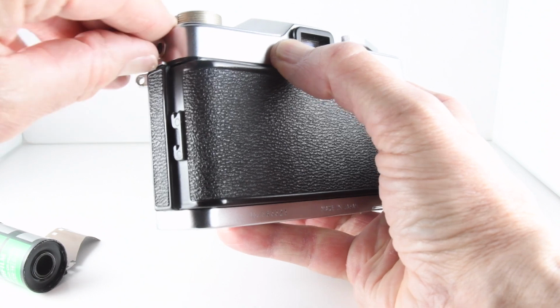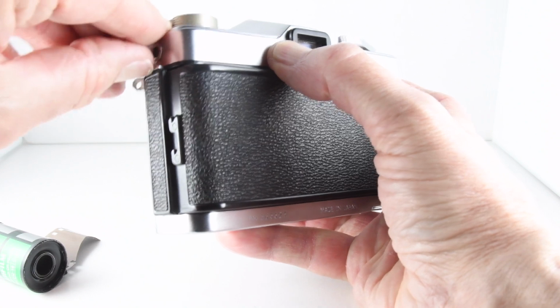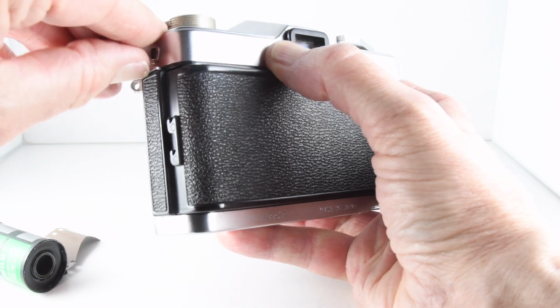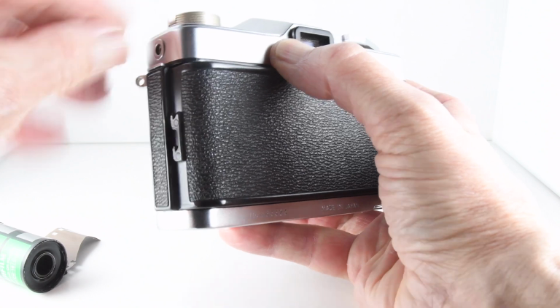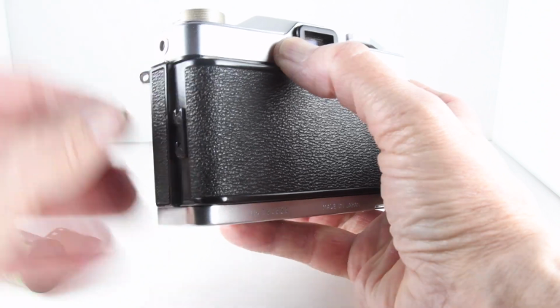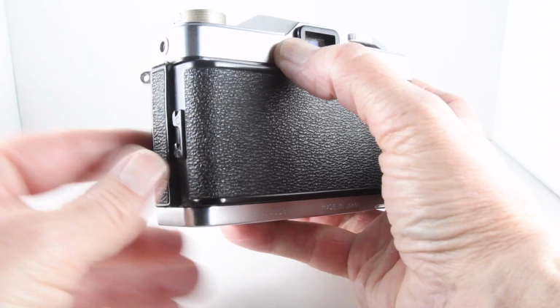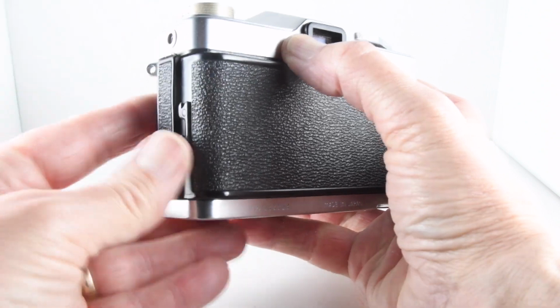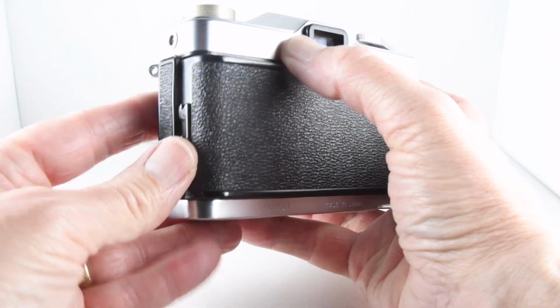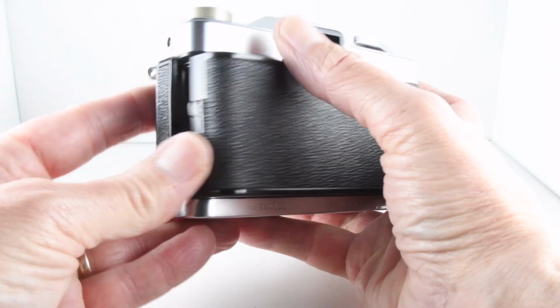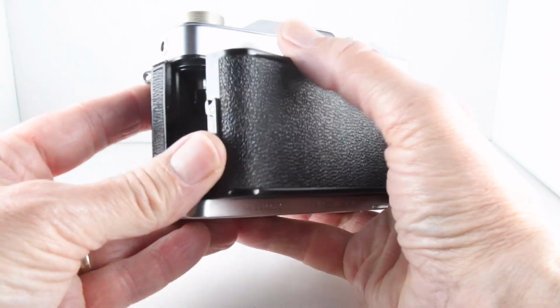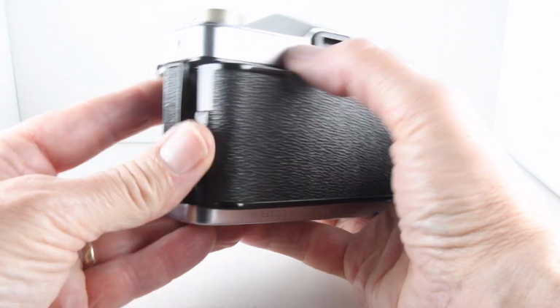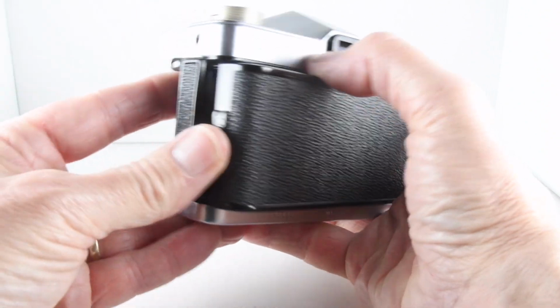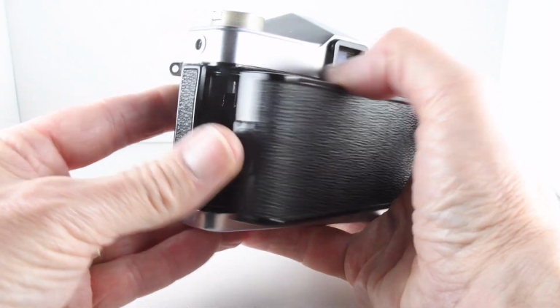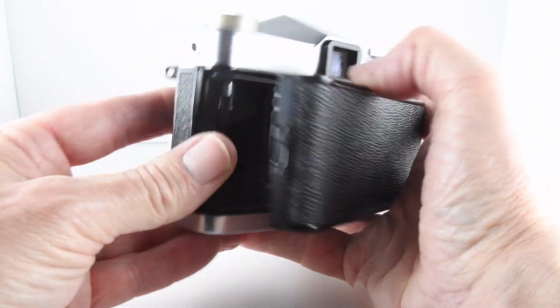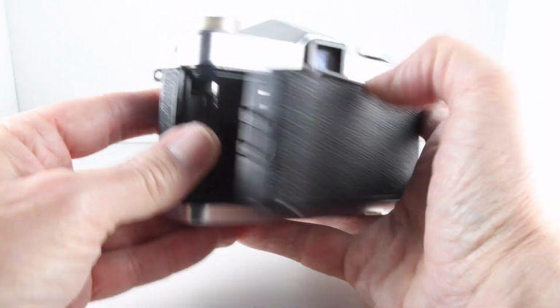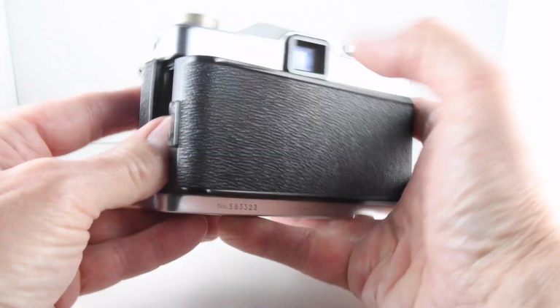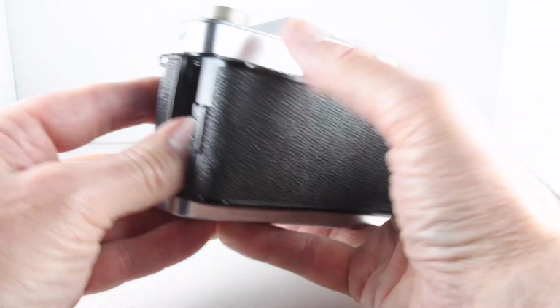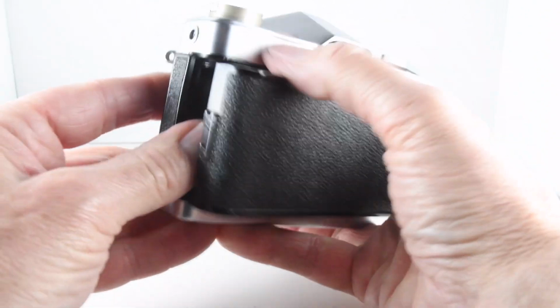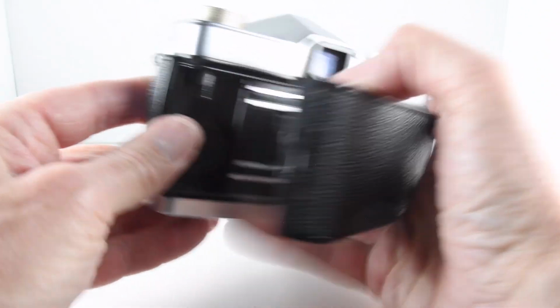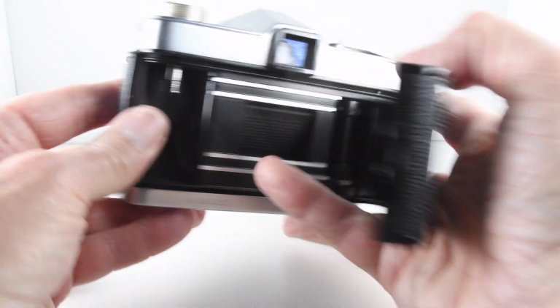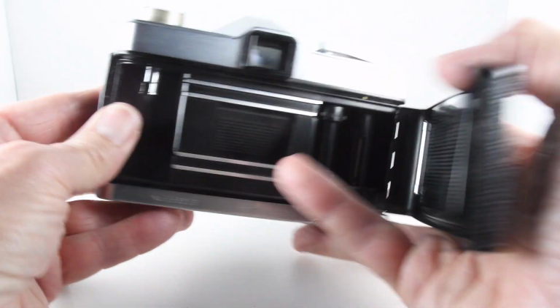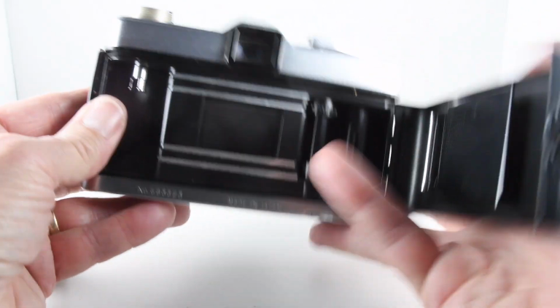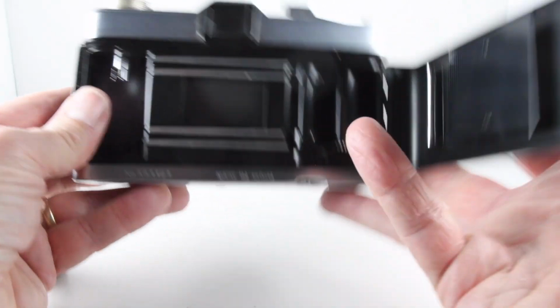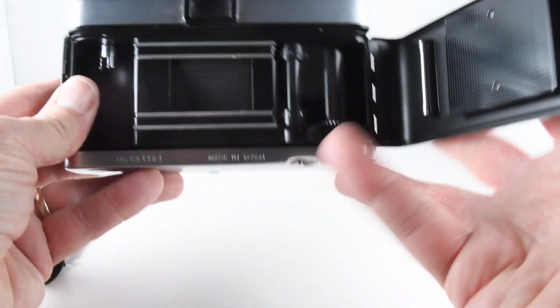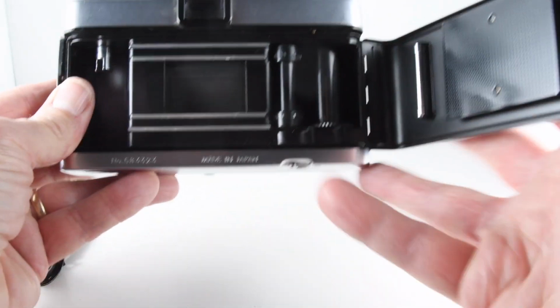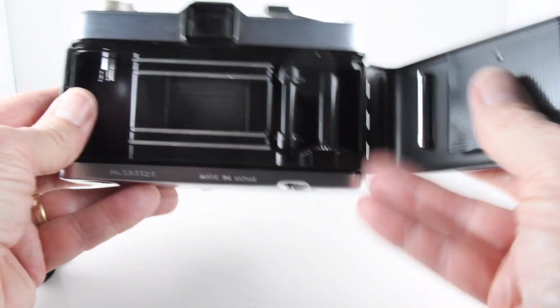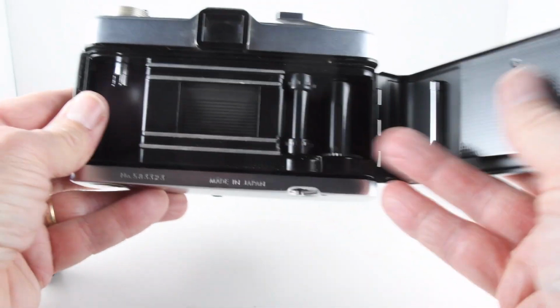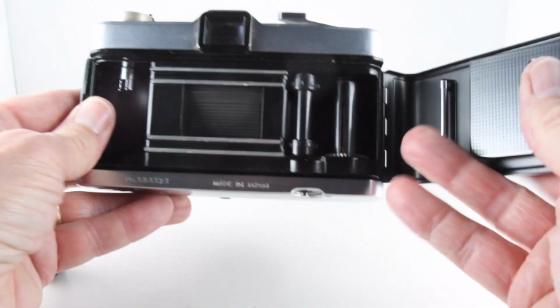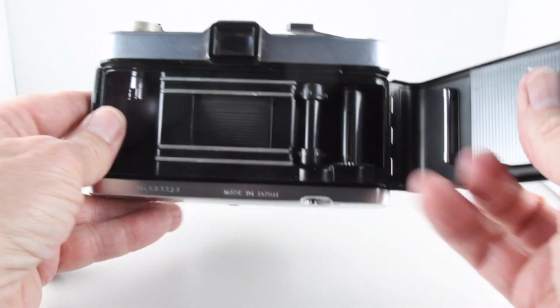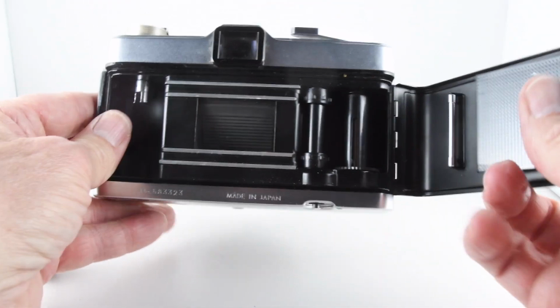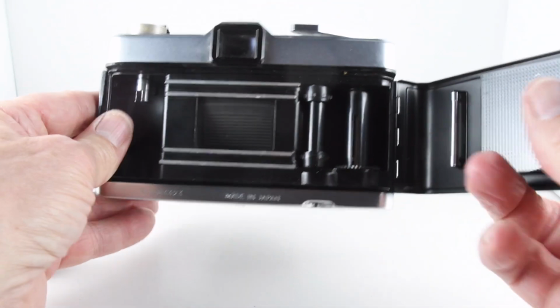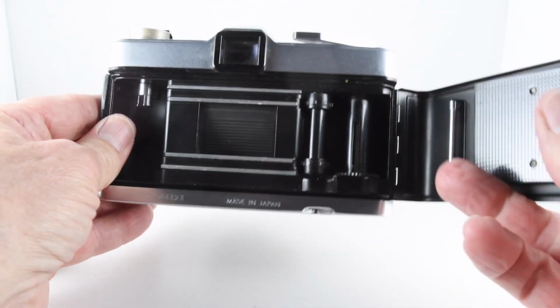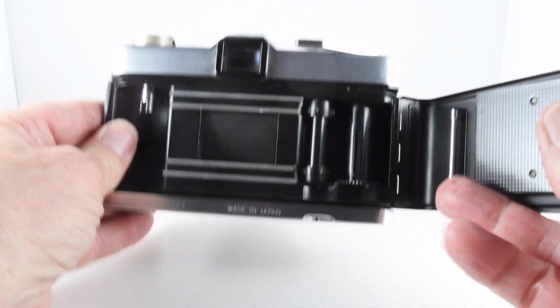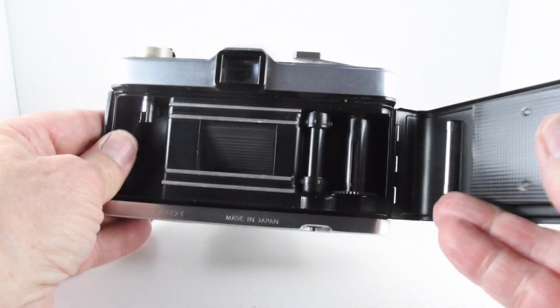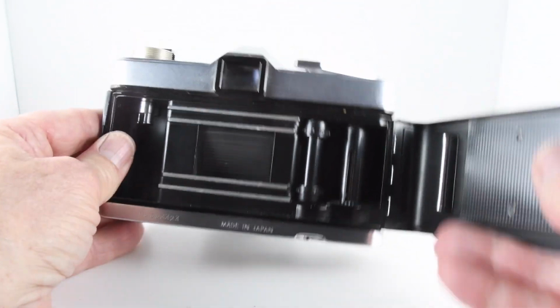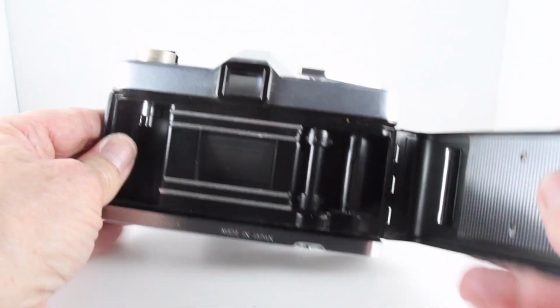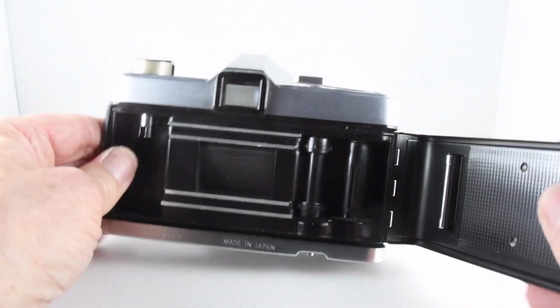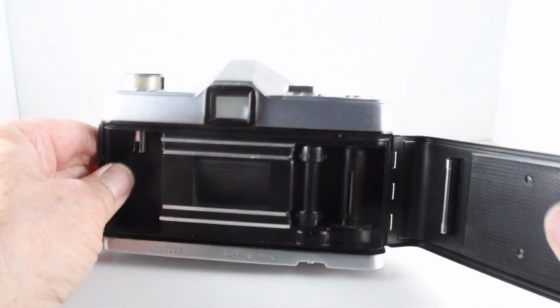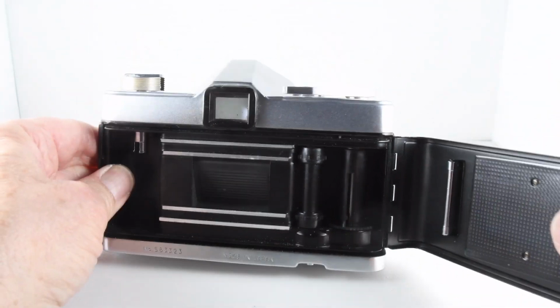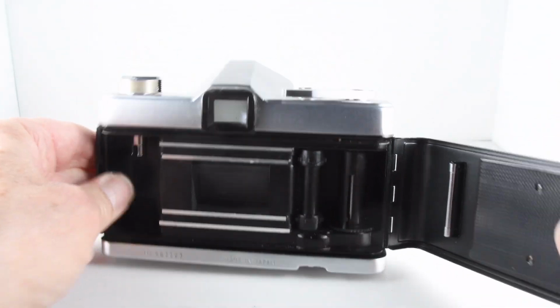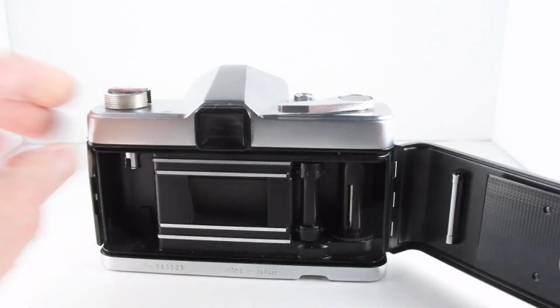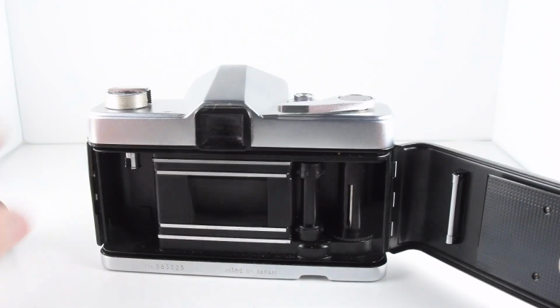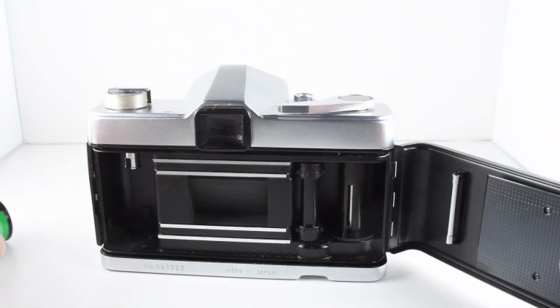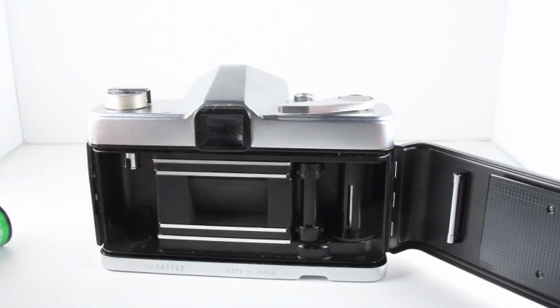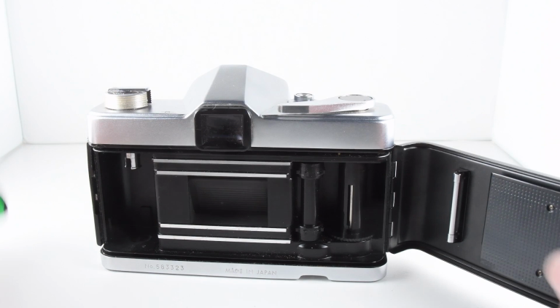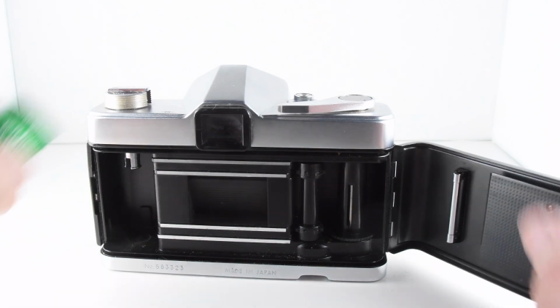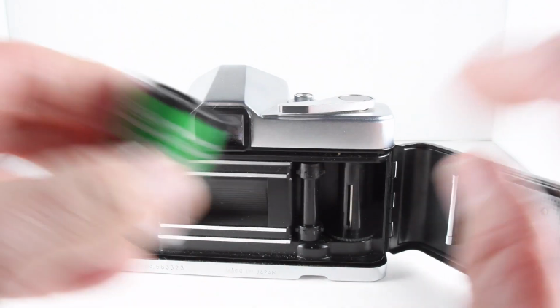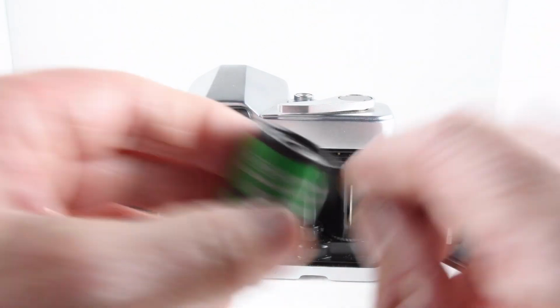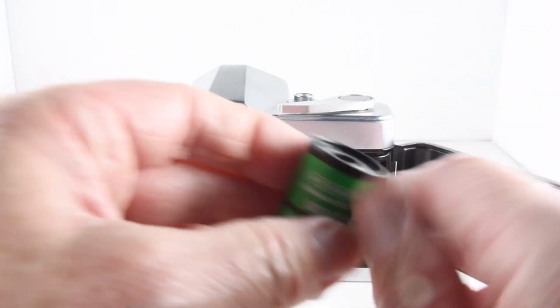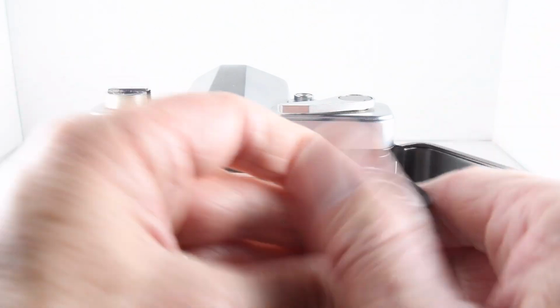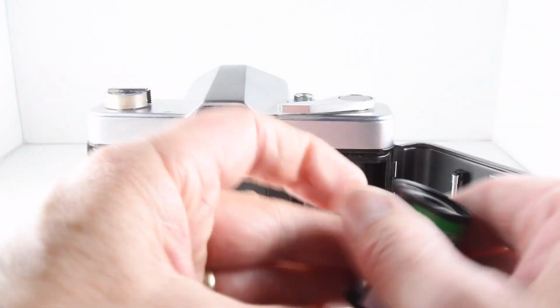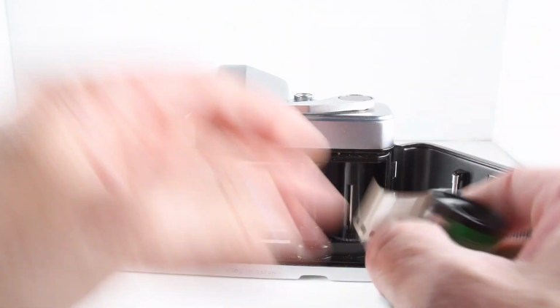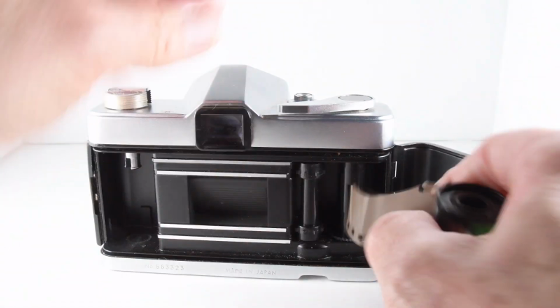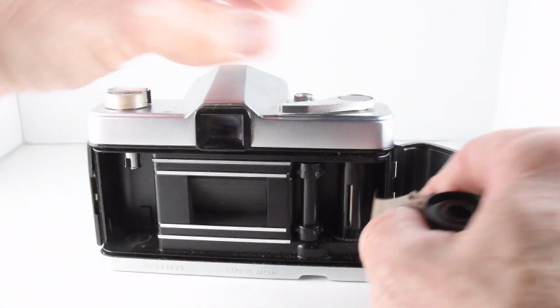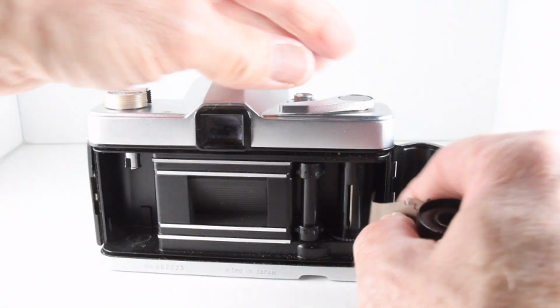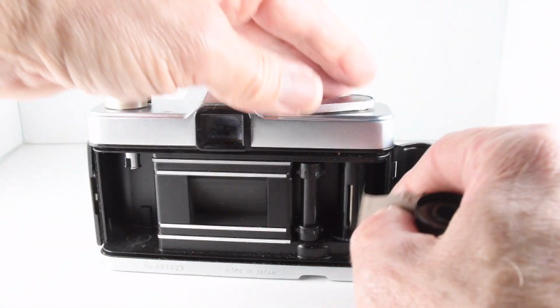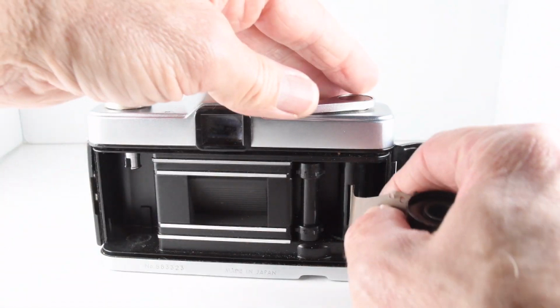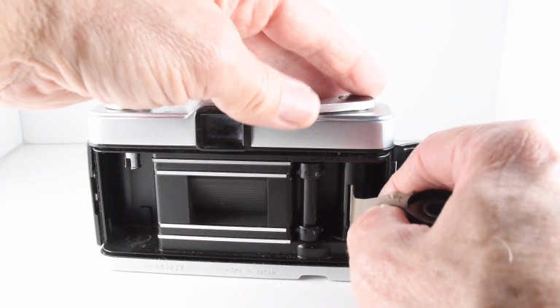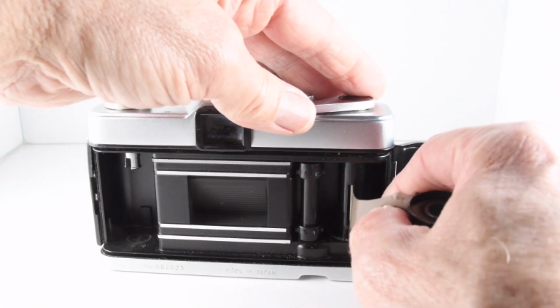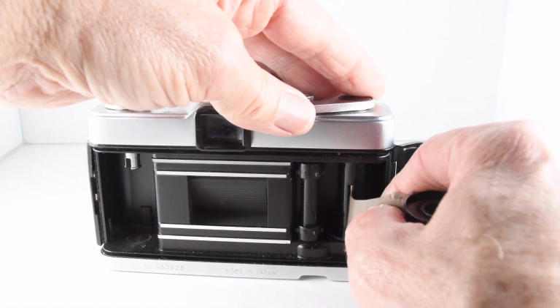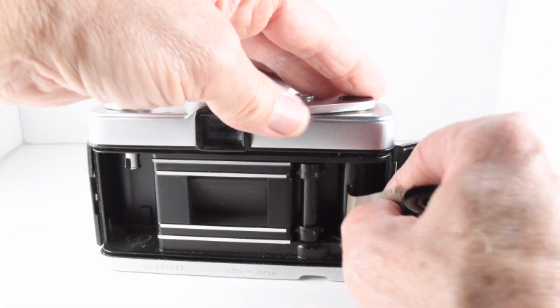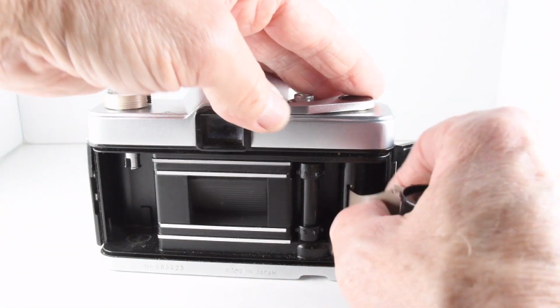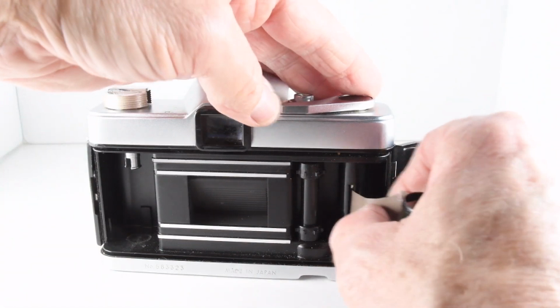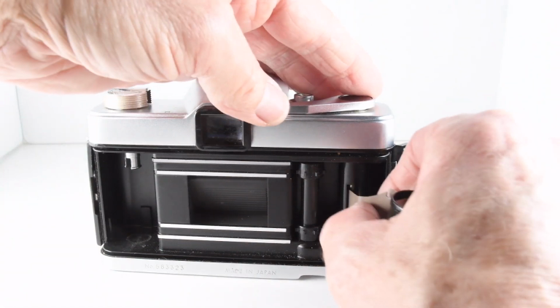It's almost secret but it's nicely secure there. Then put the film in the chamber.